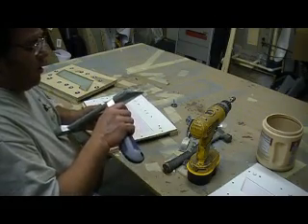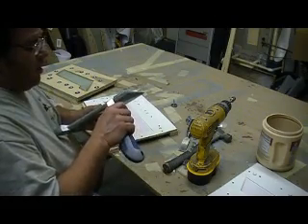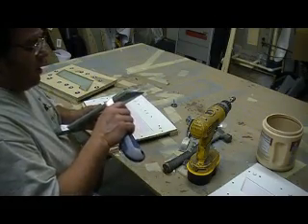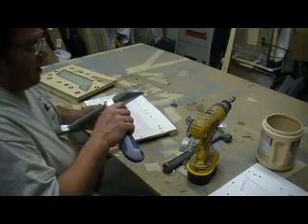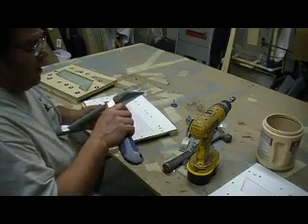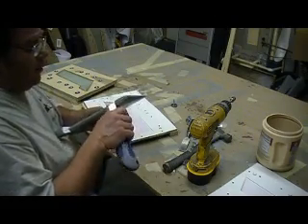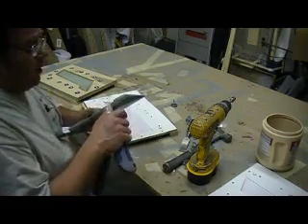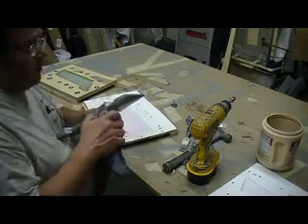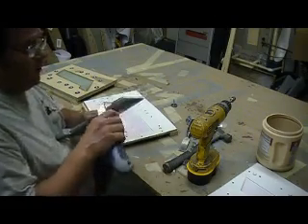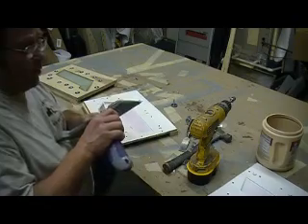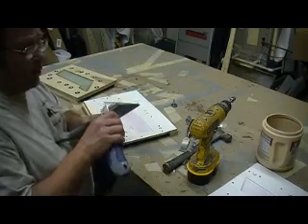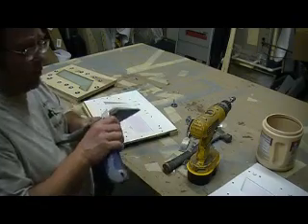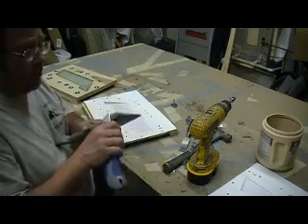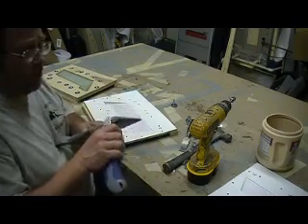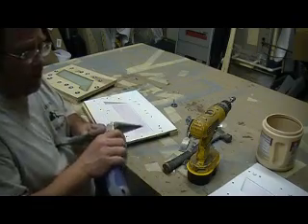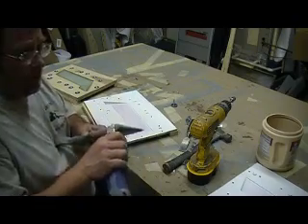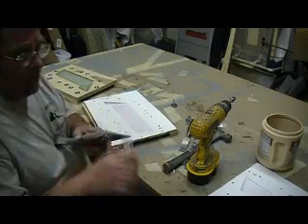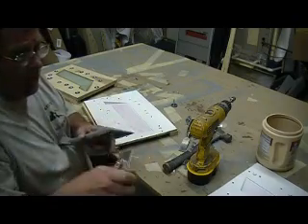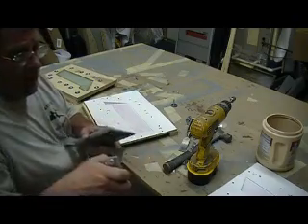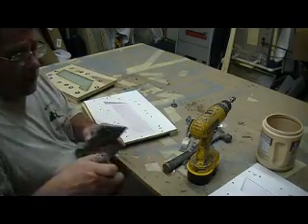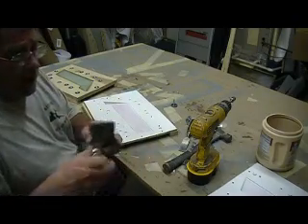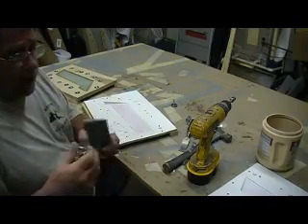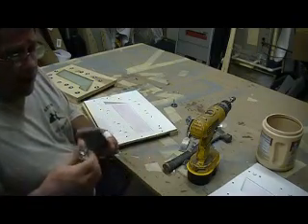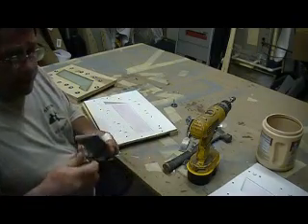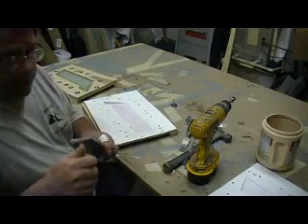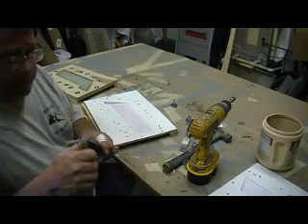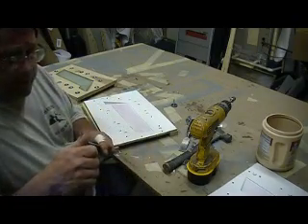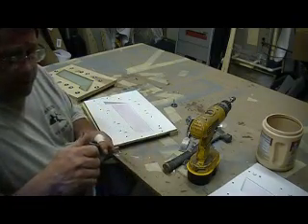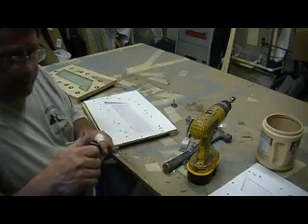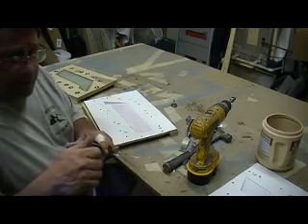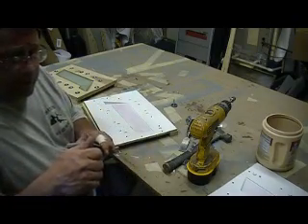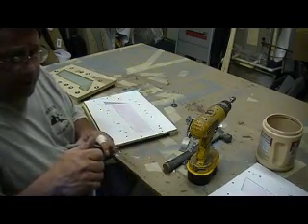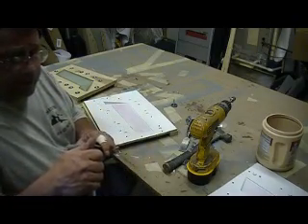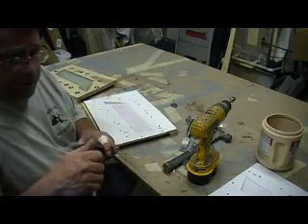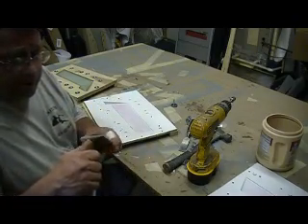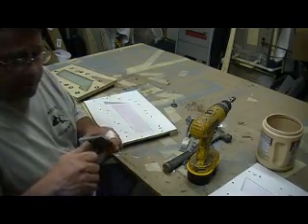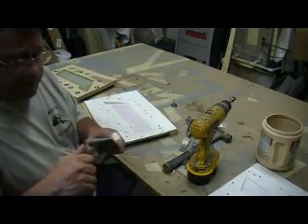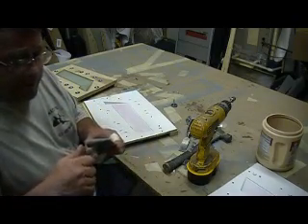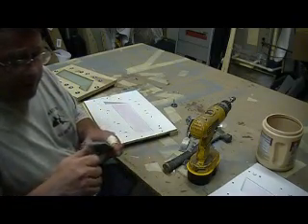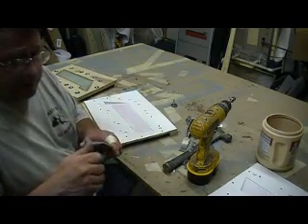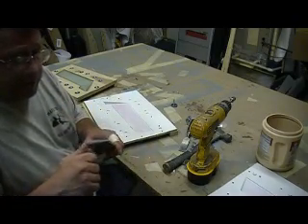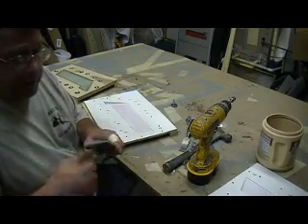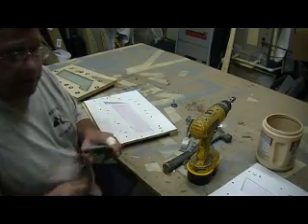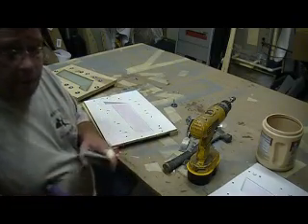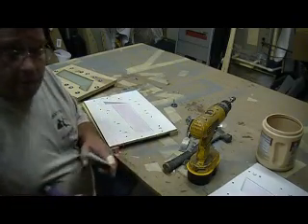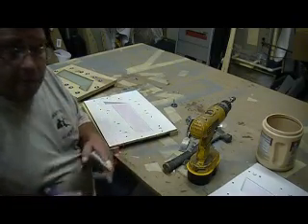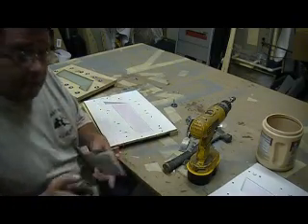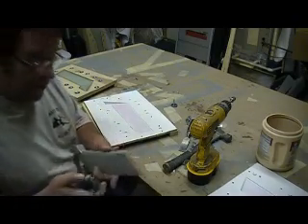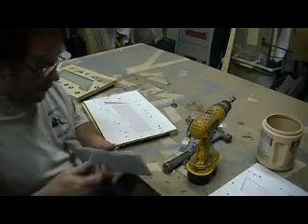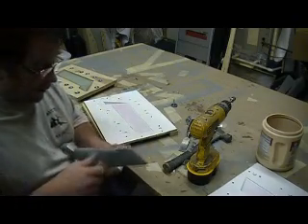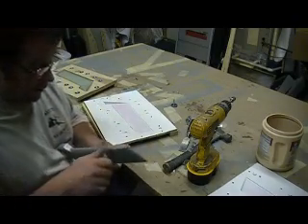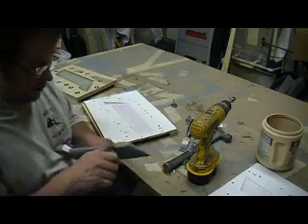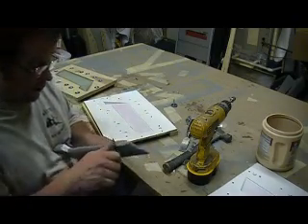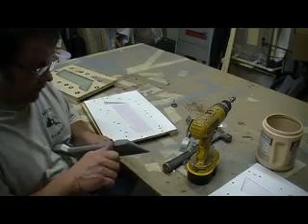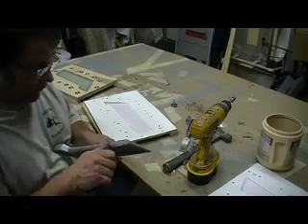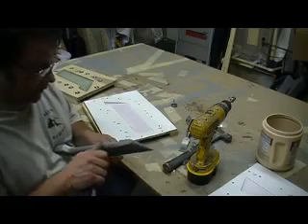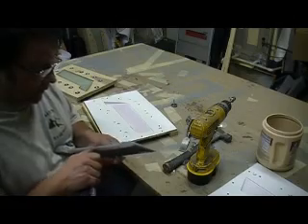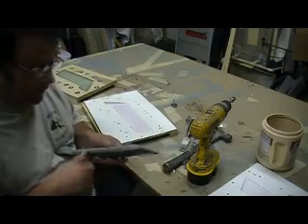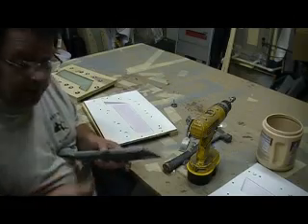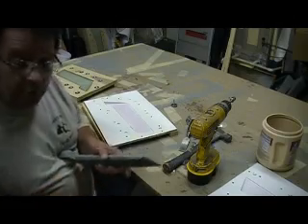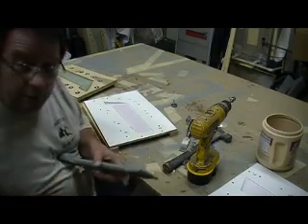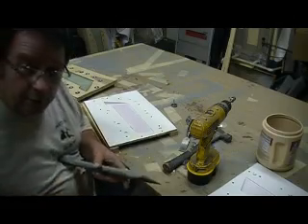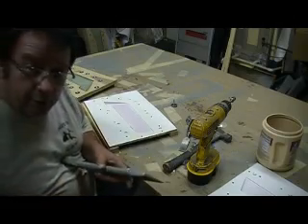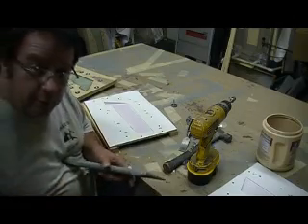I've got one more layup and I'm done with flaps and ailerons. Can you believe it? Can I get a wee-hoo?